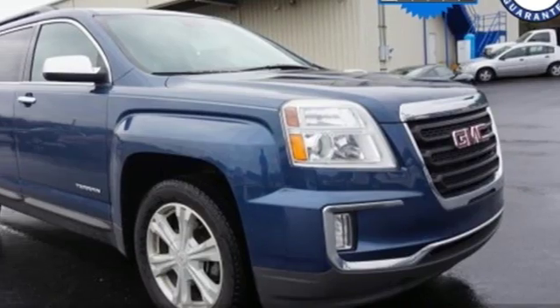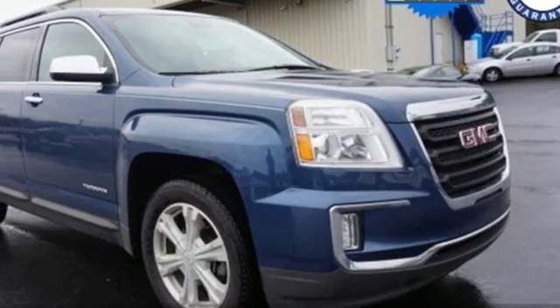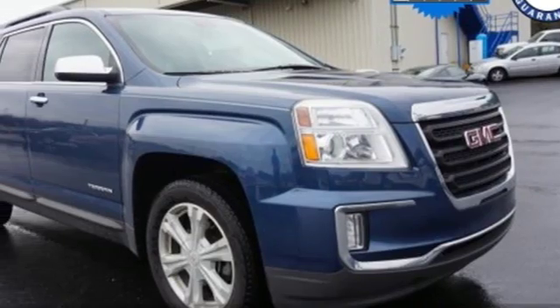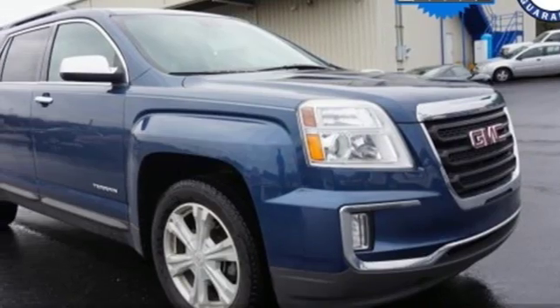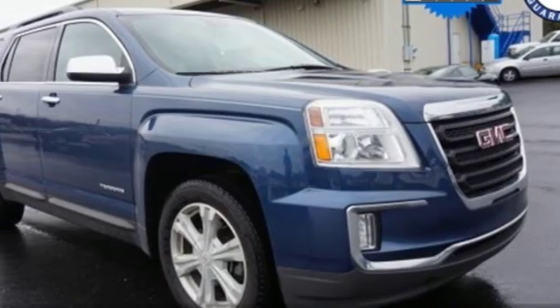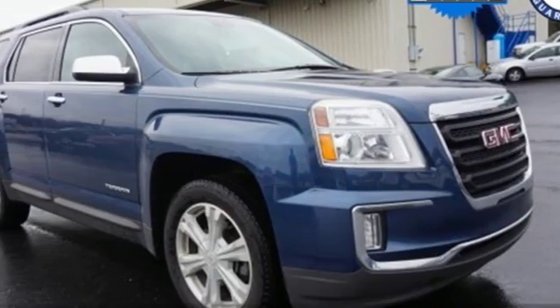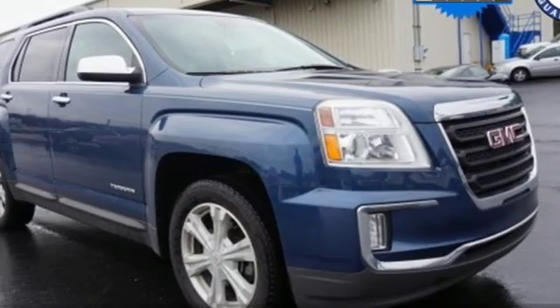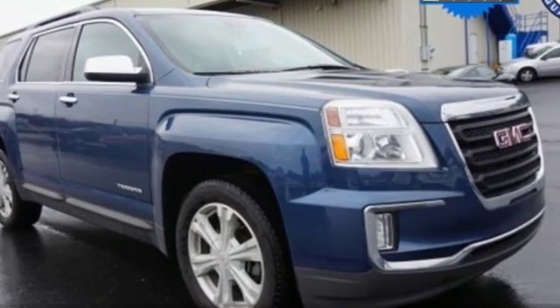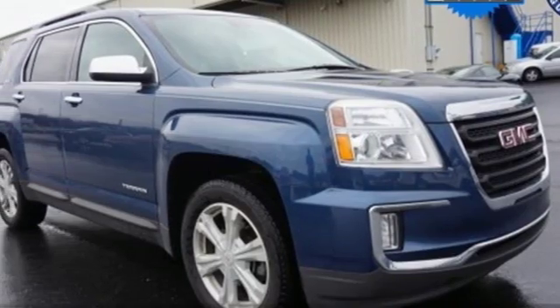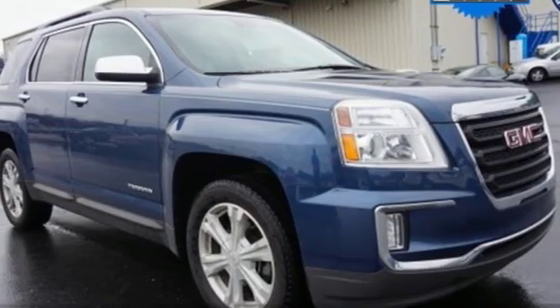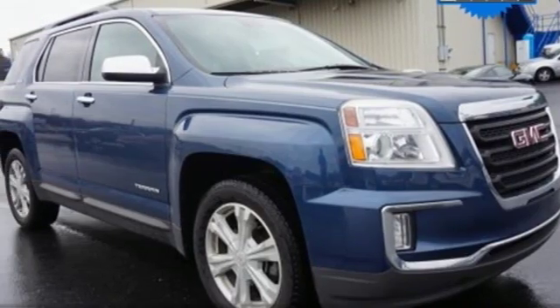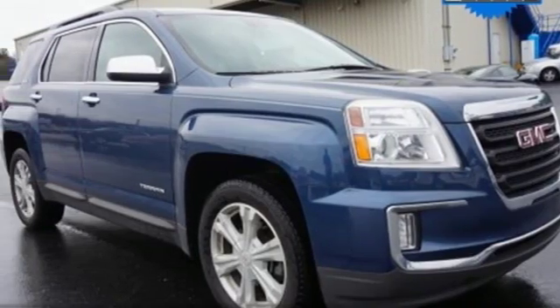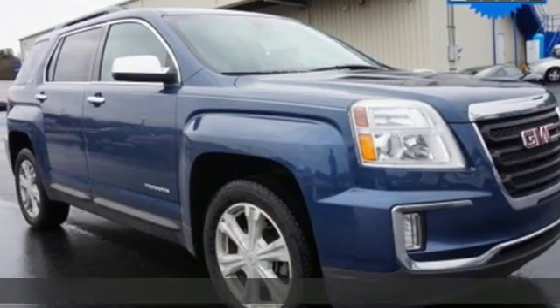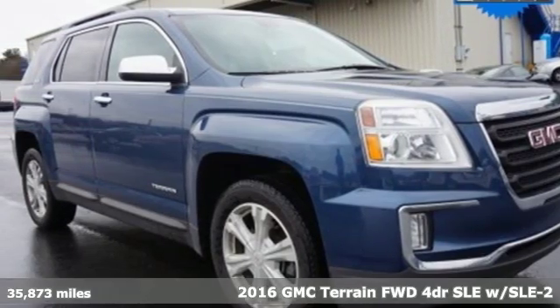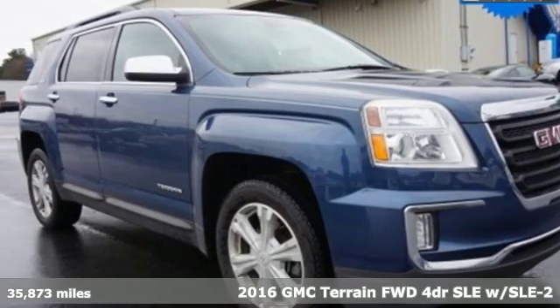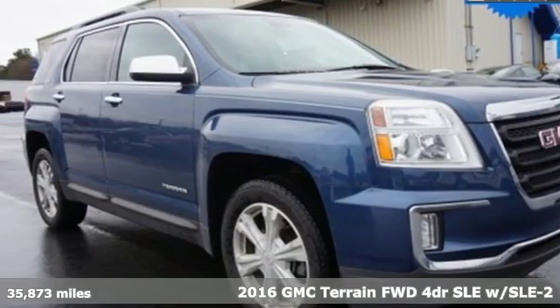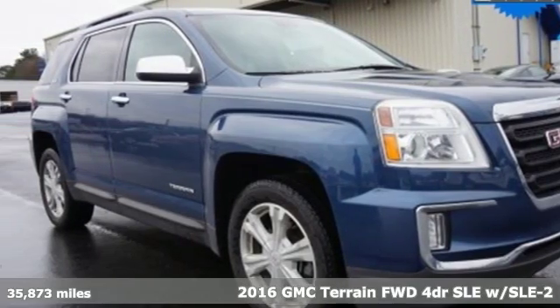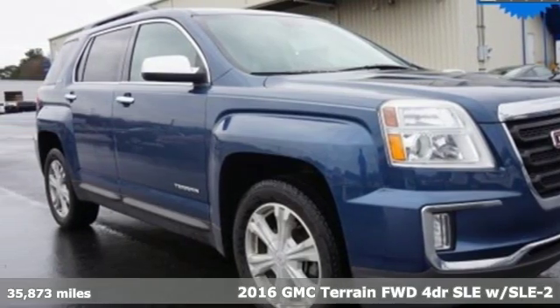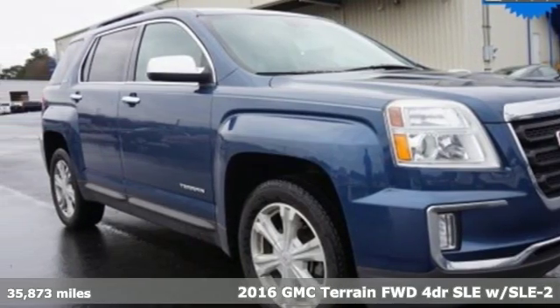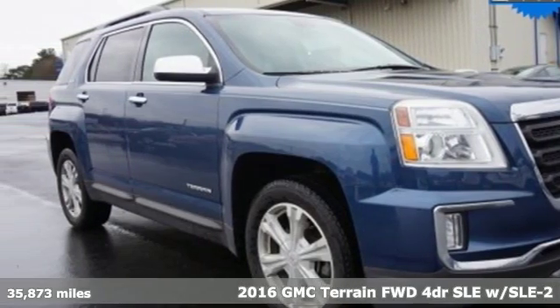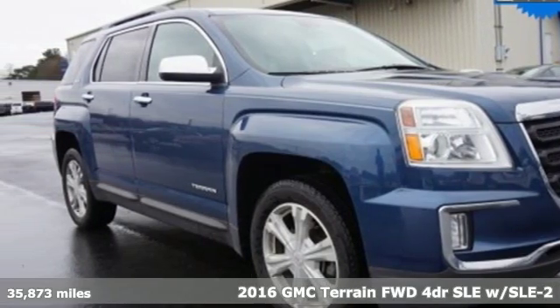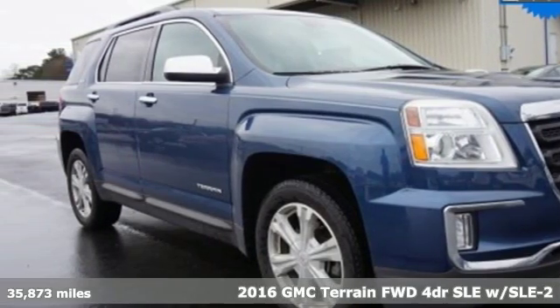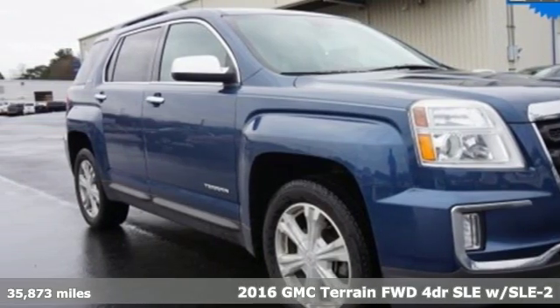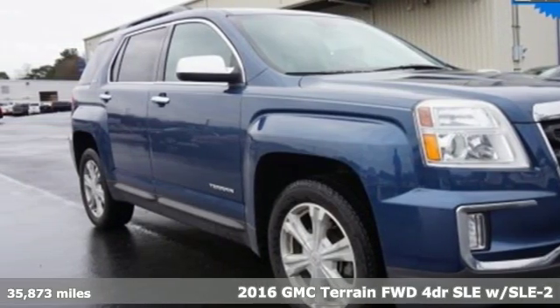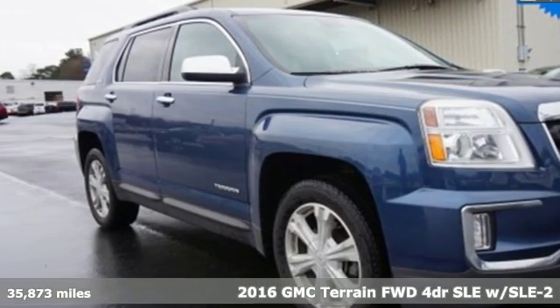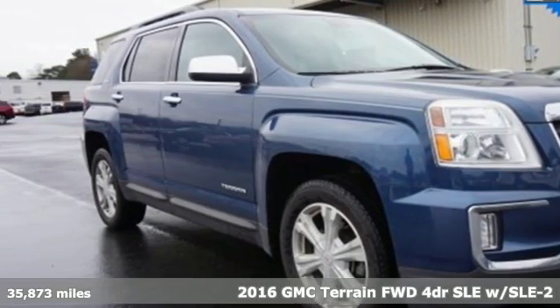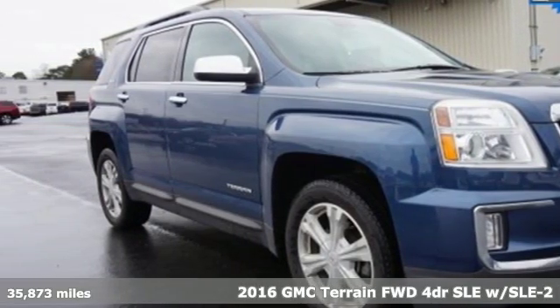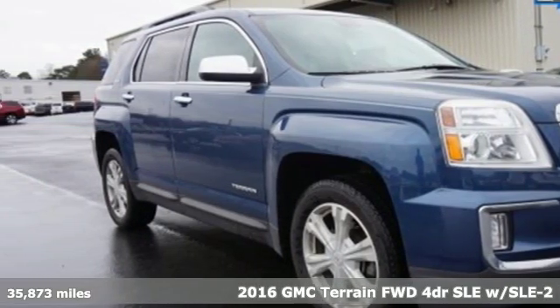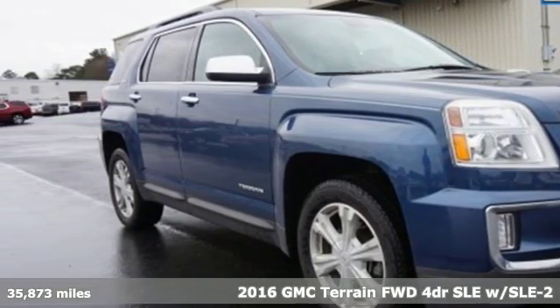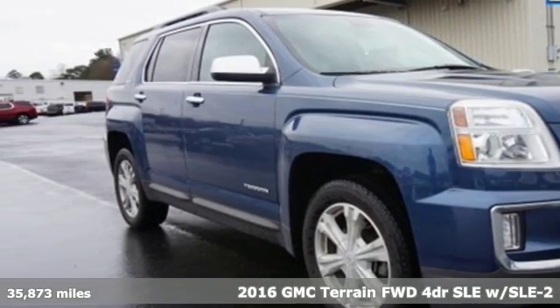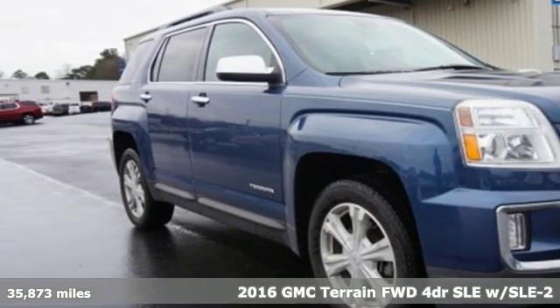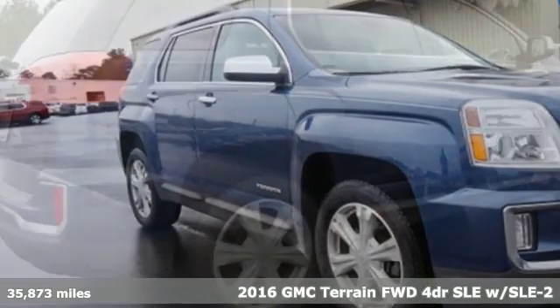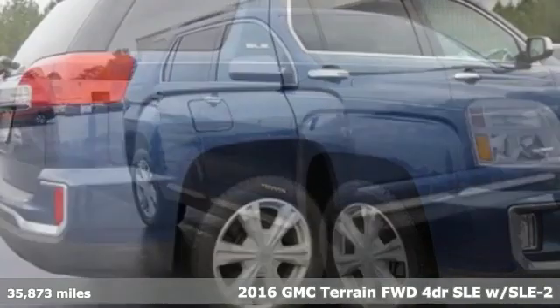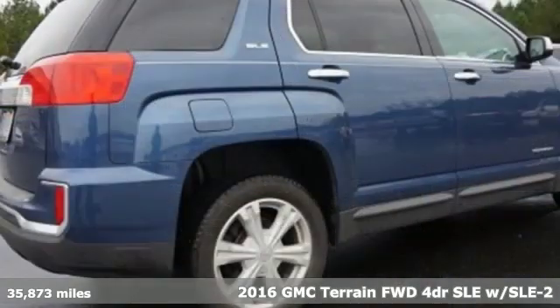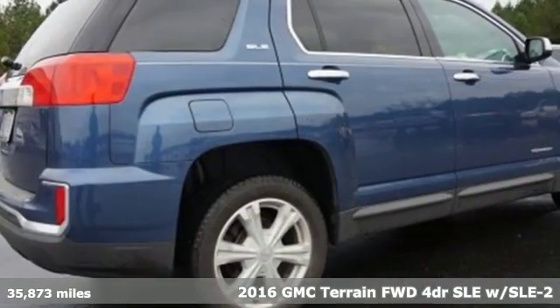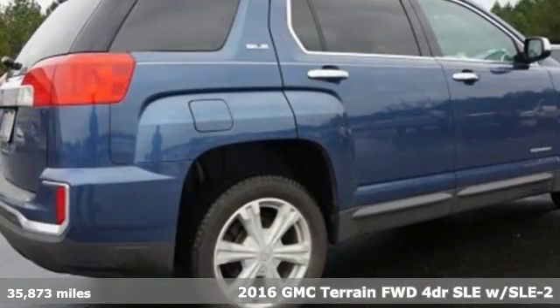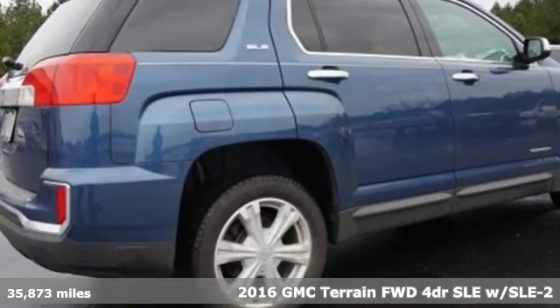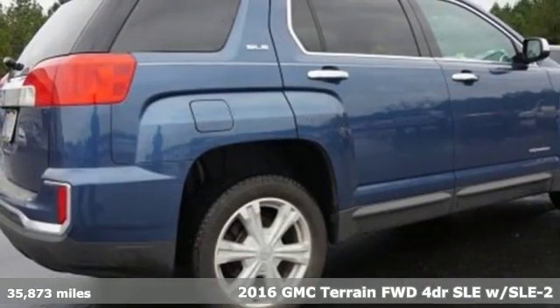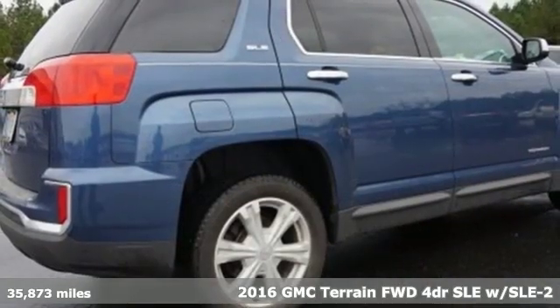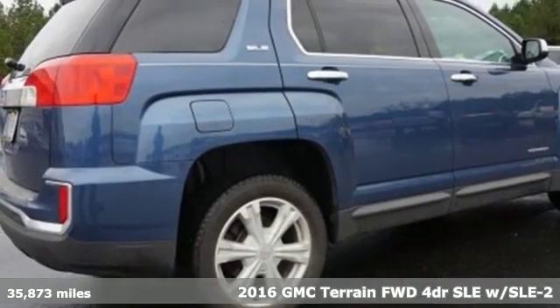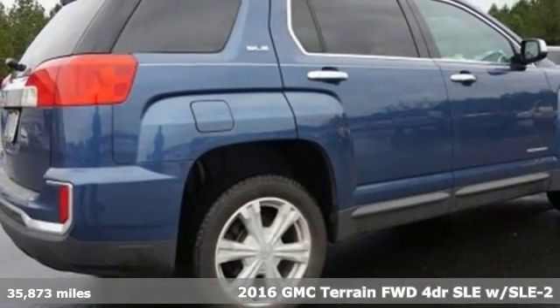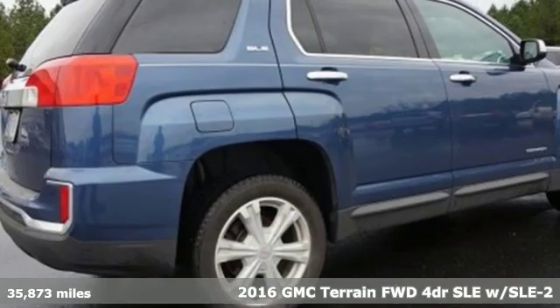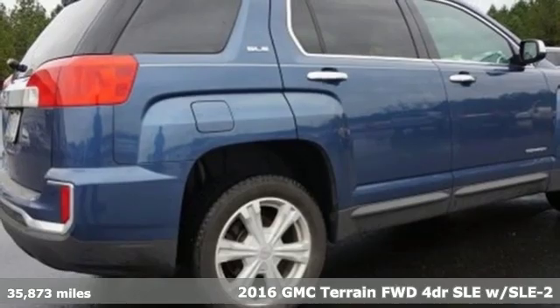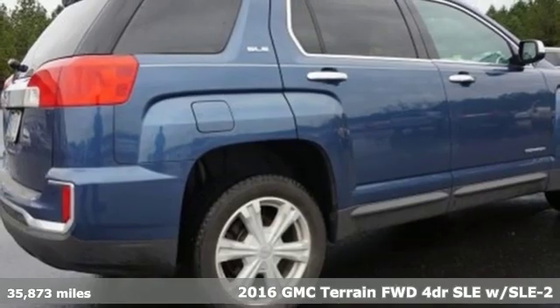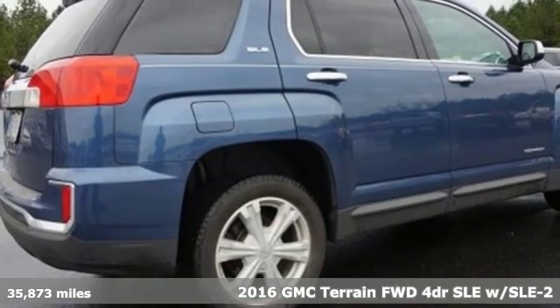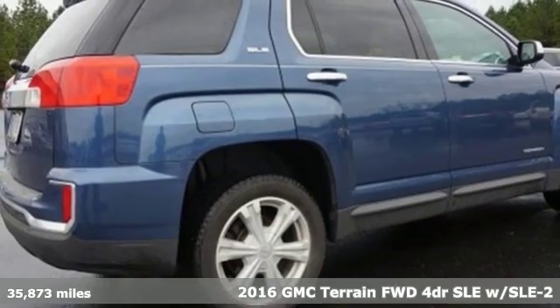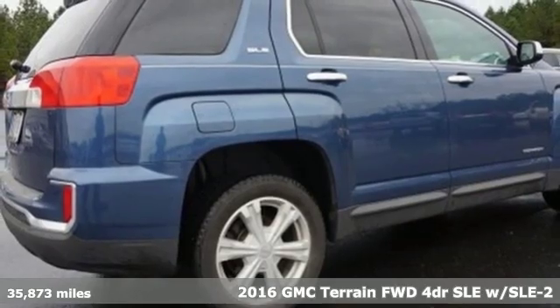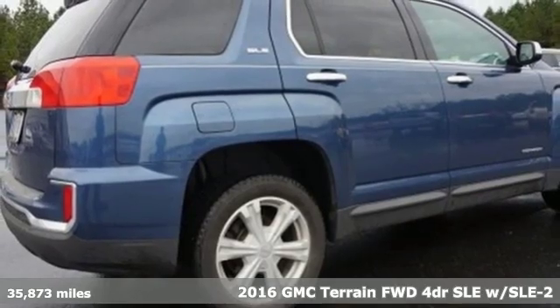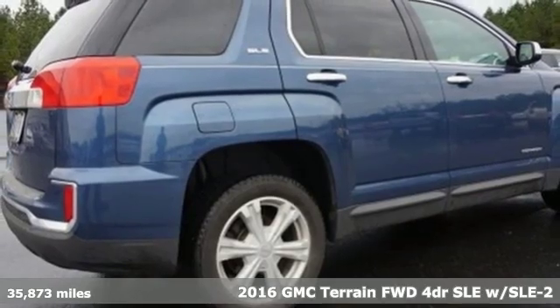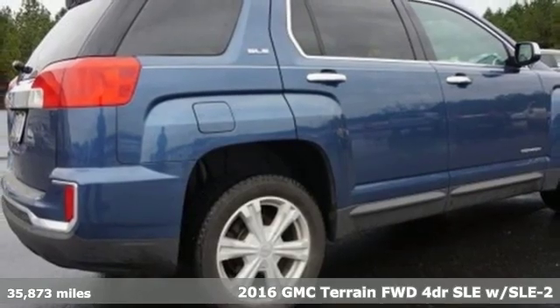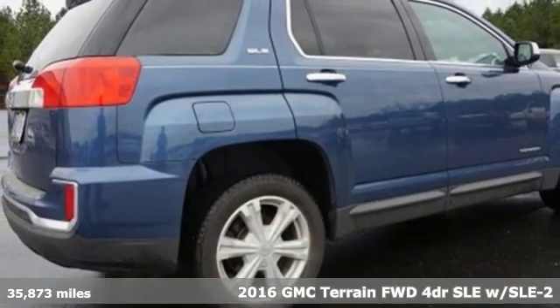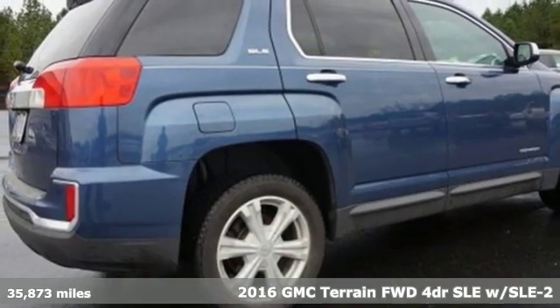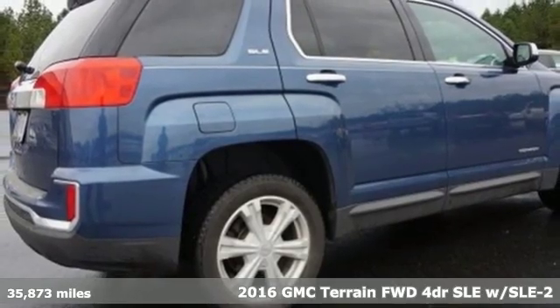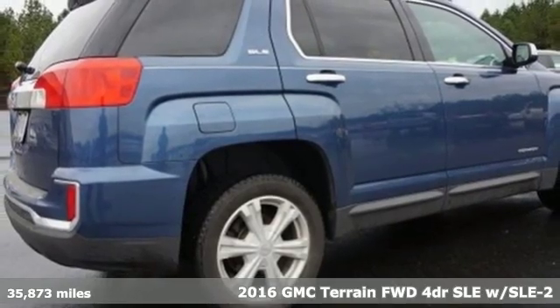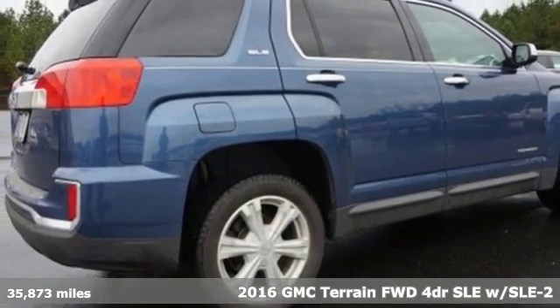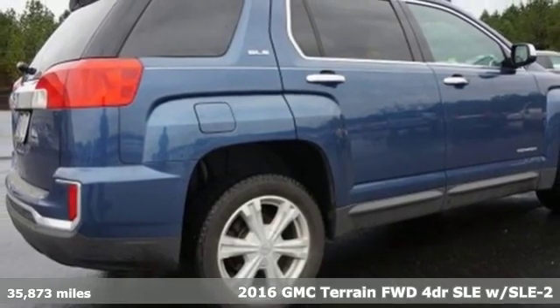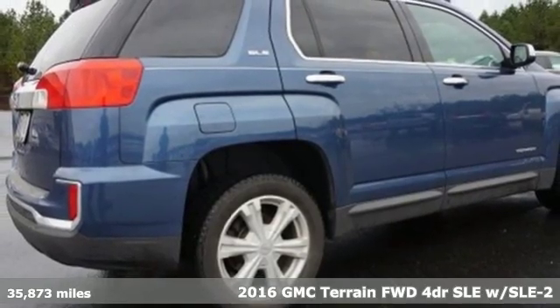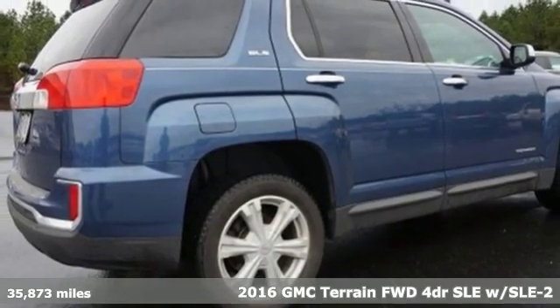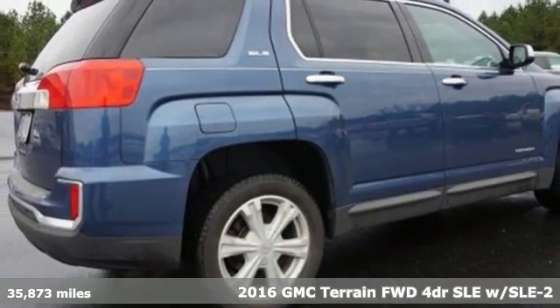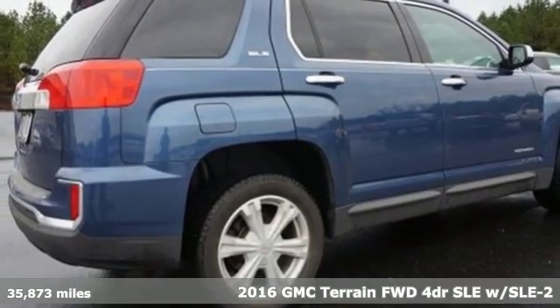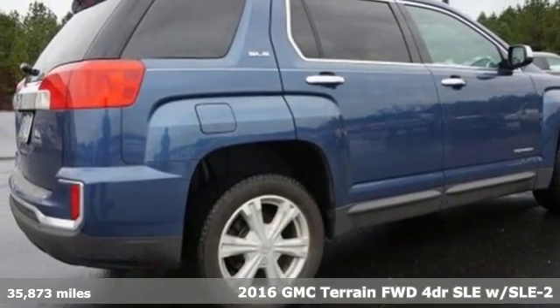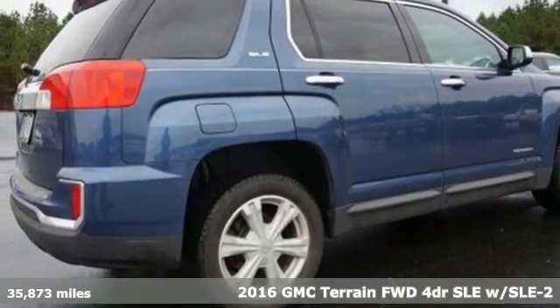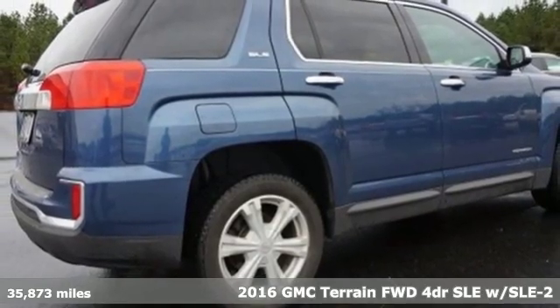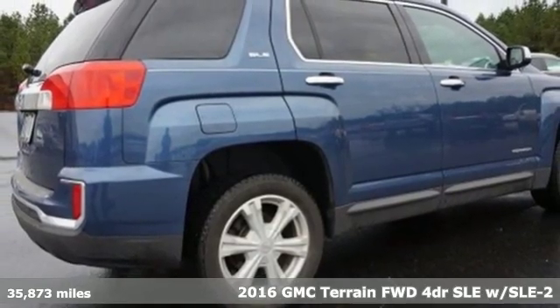Here's a 2016 GMC Terrain. GMC — it's not just a vehicle, it's a professional-grade tool.